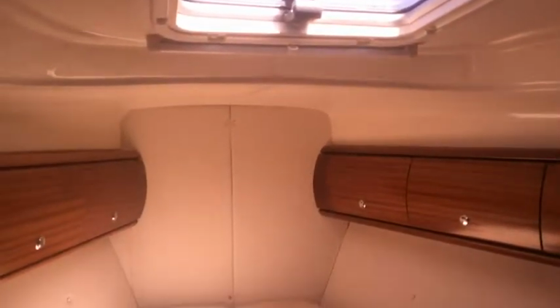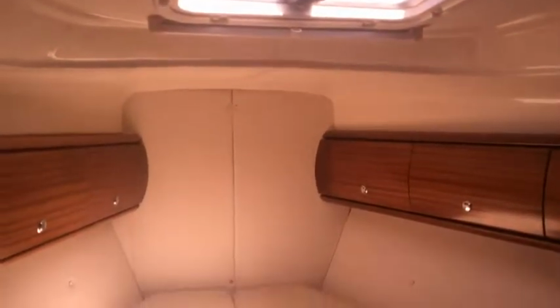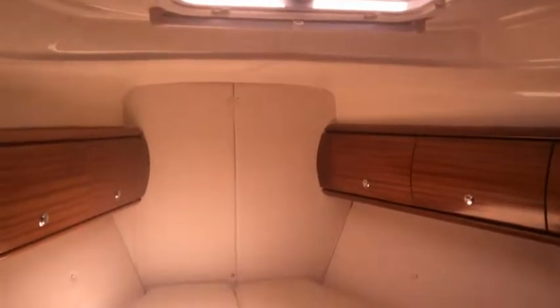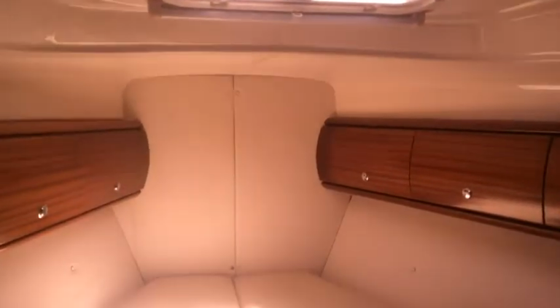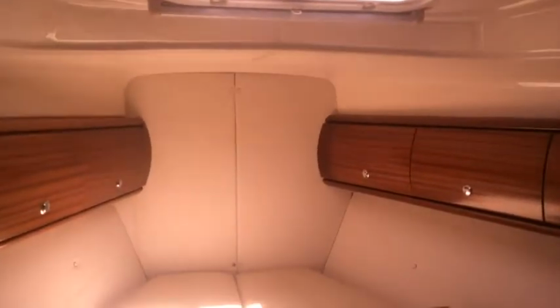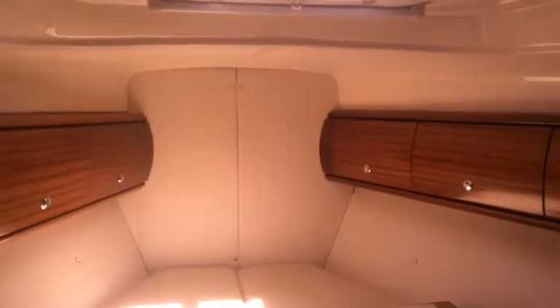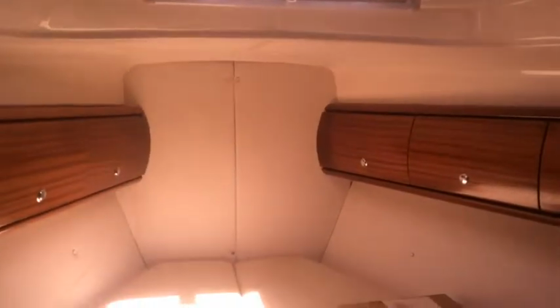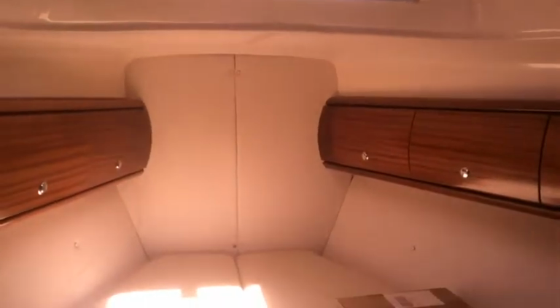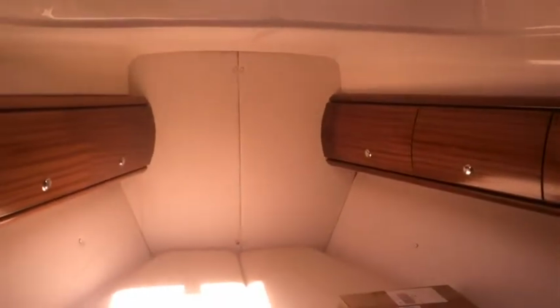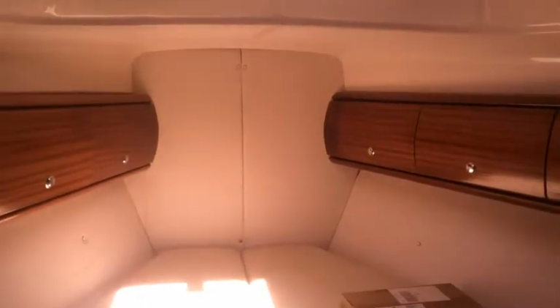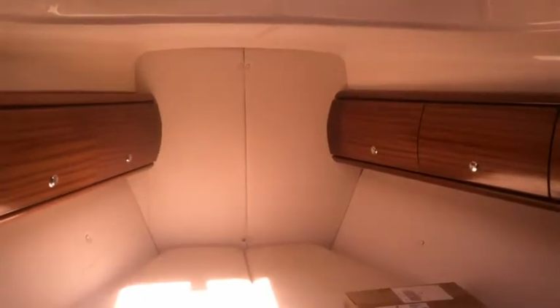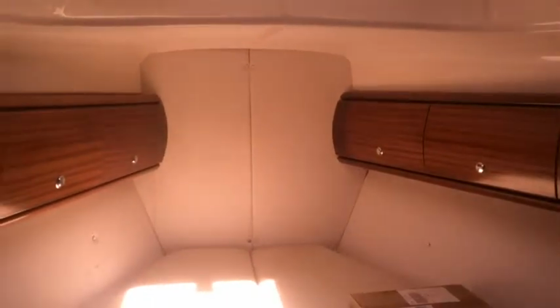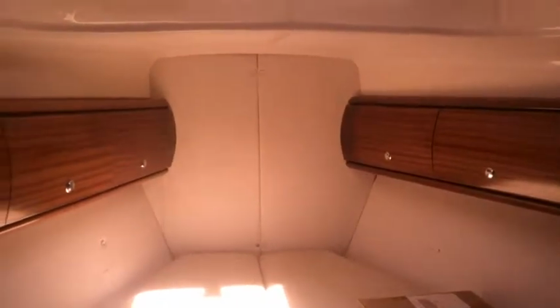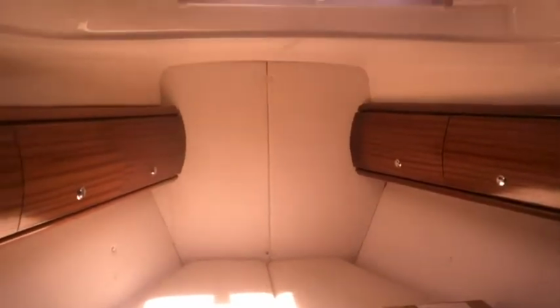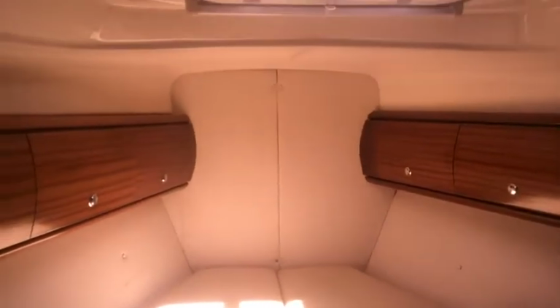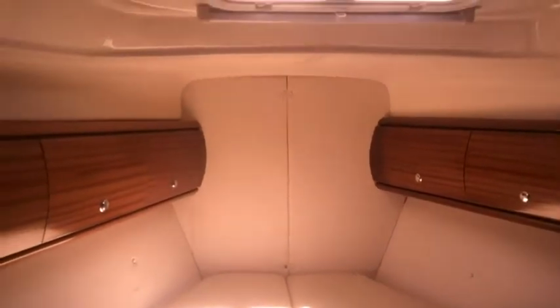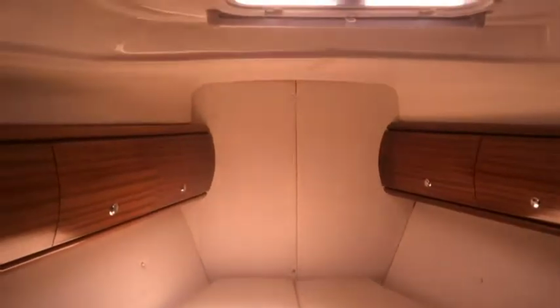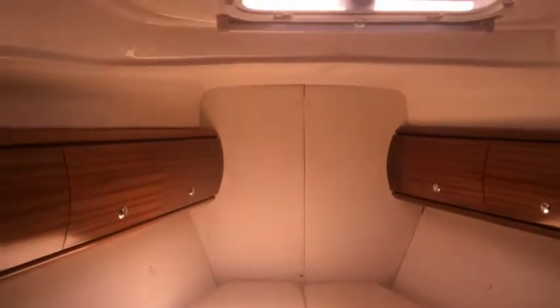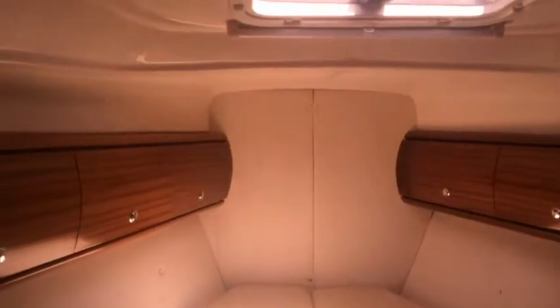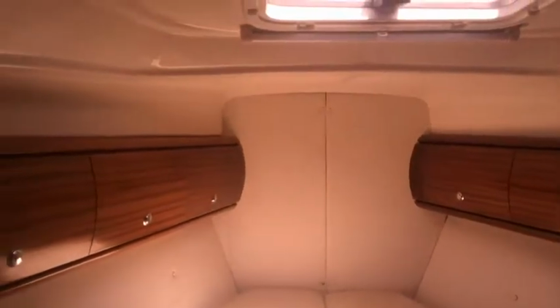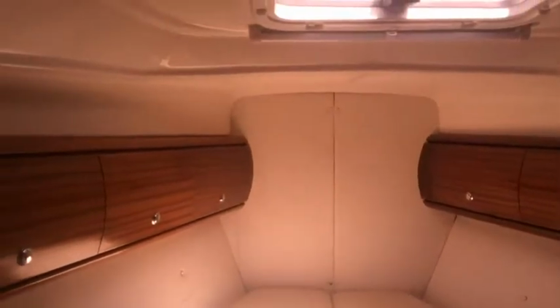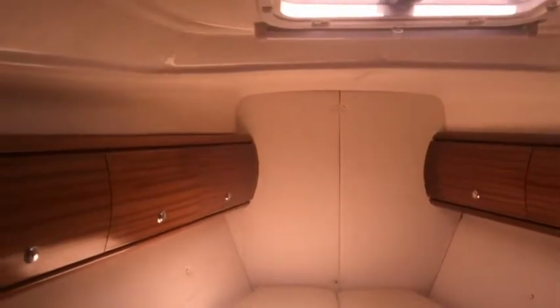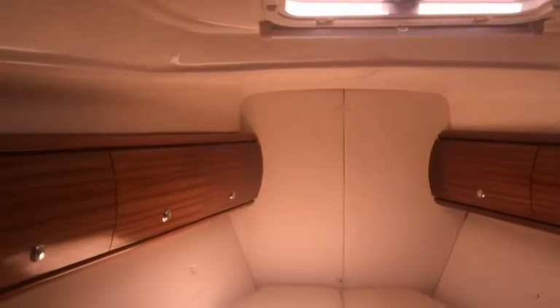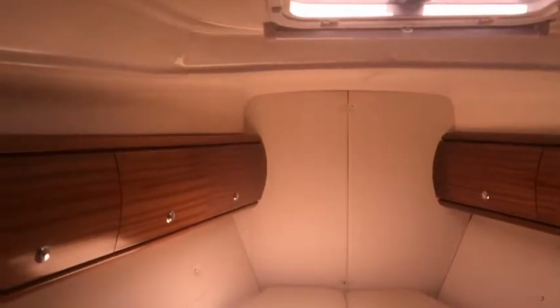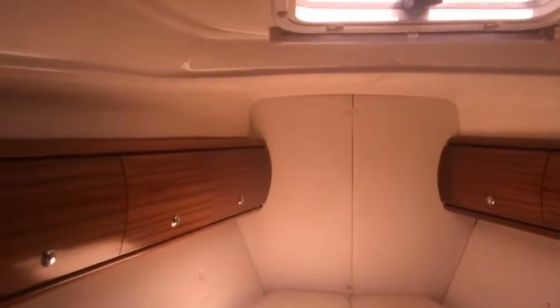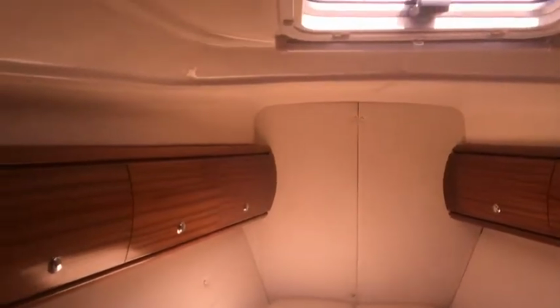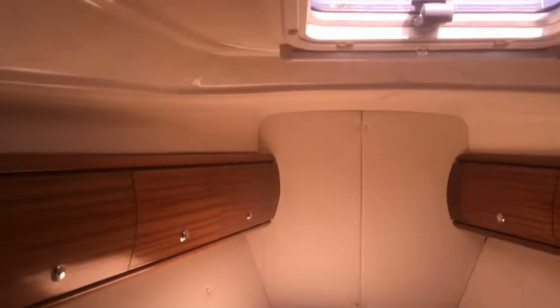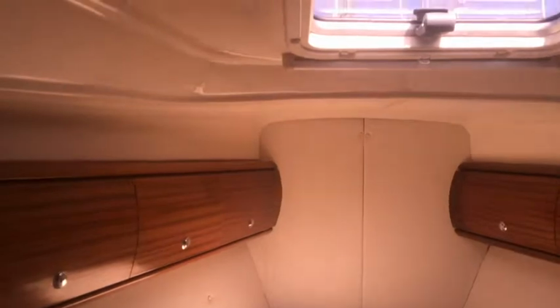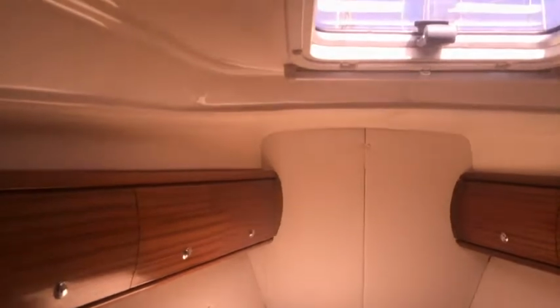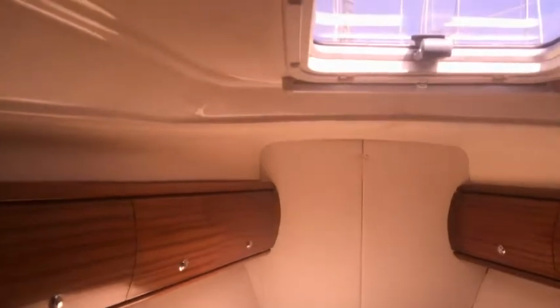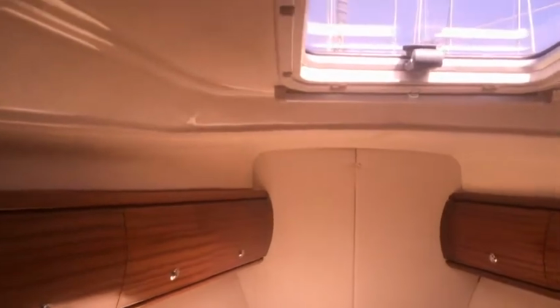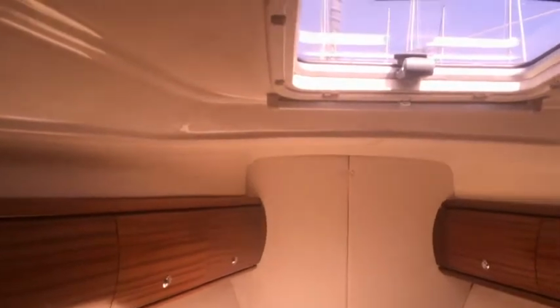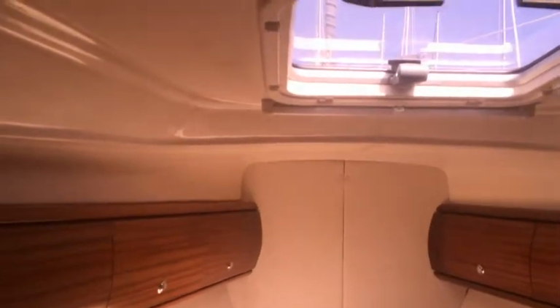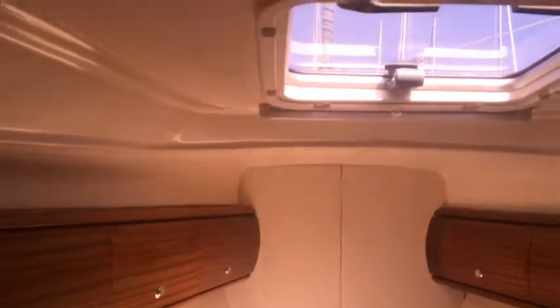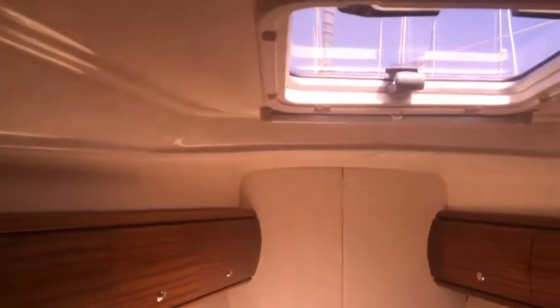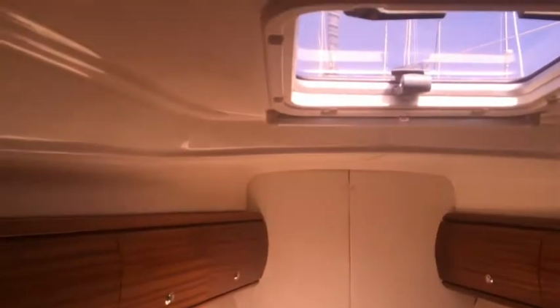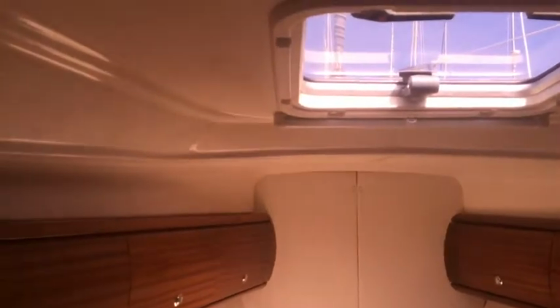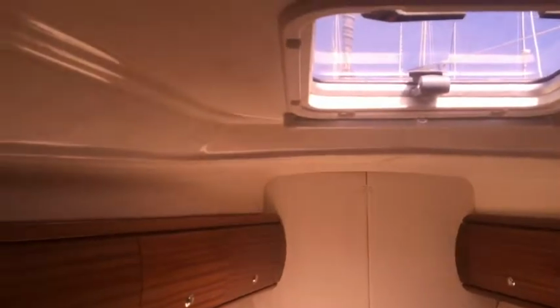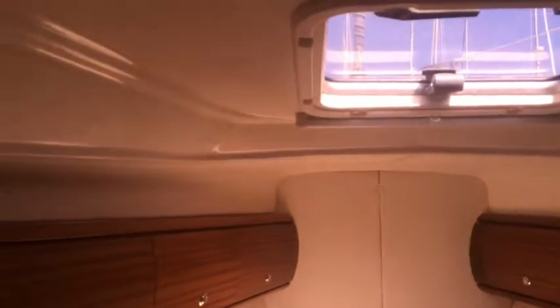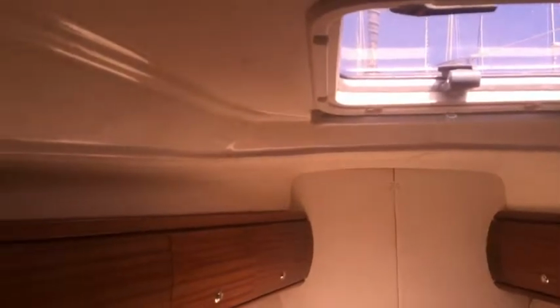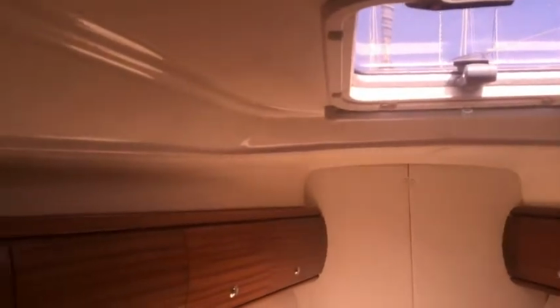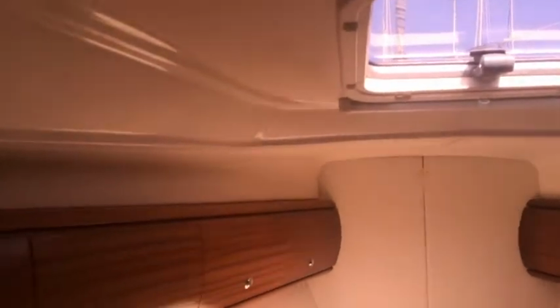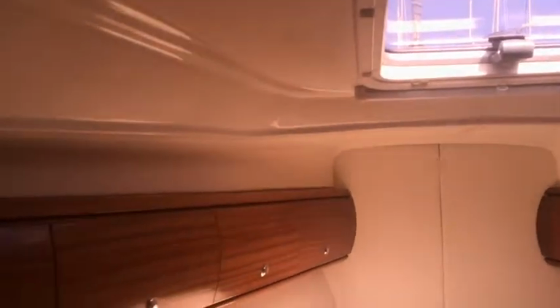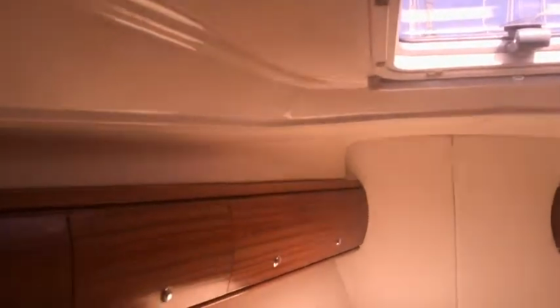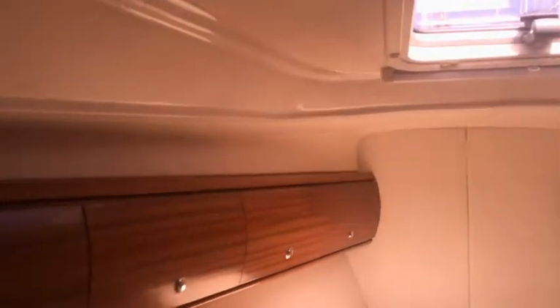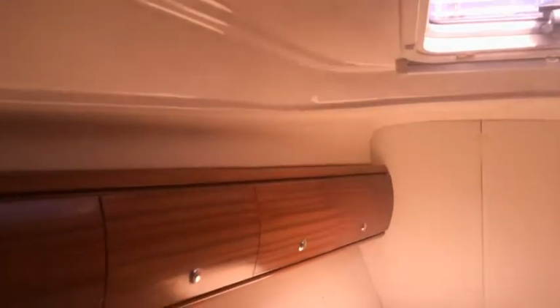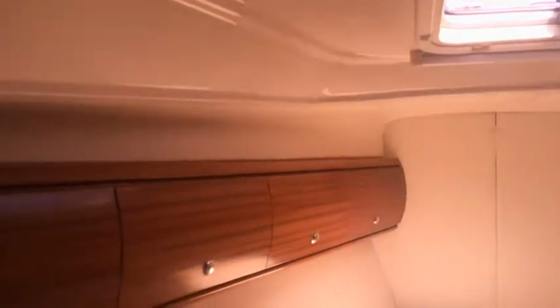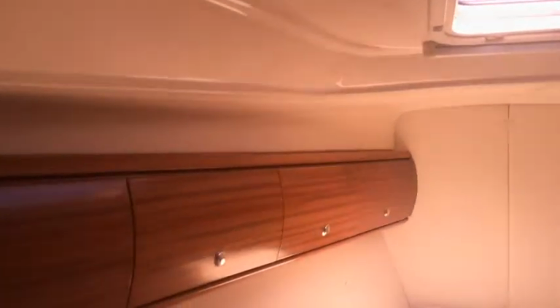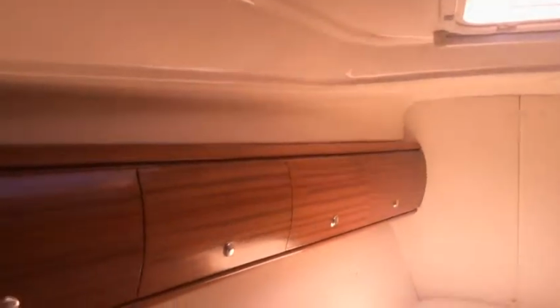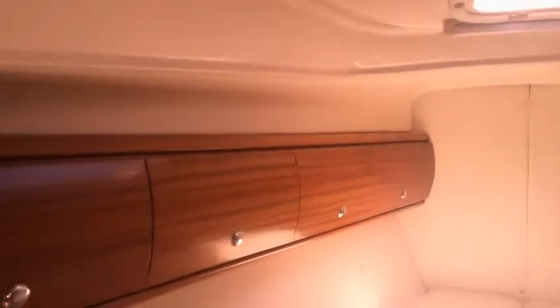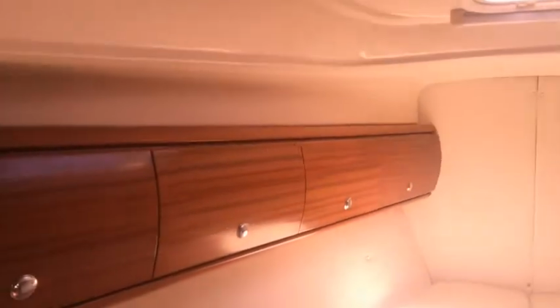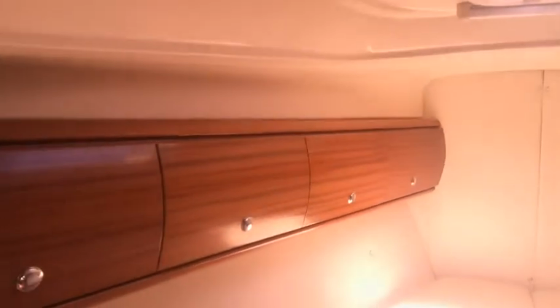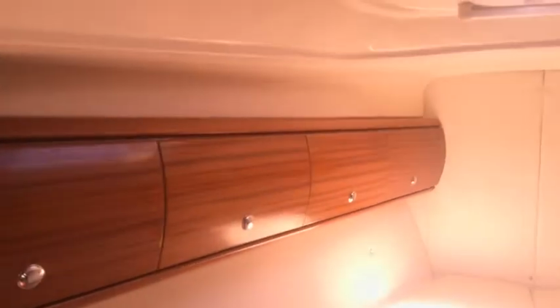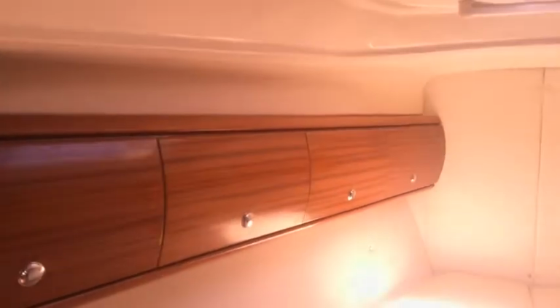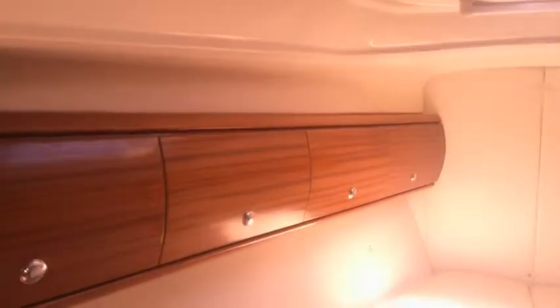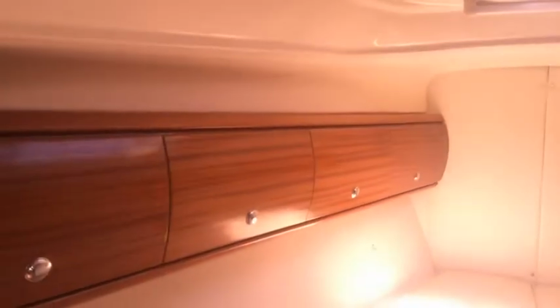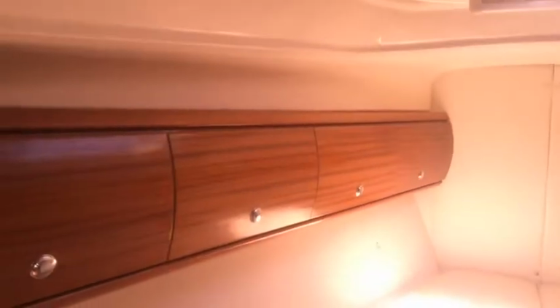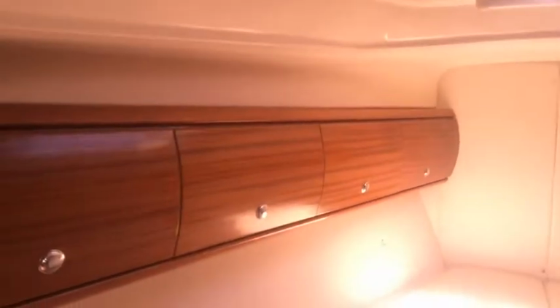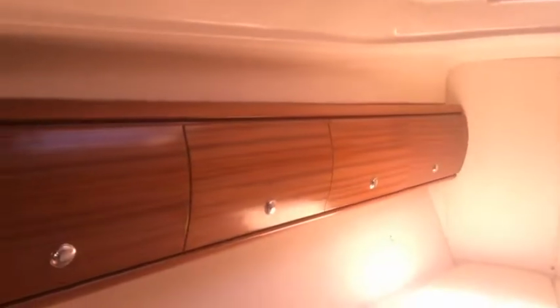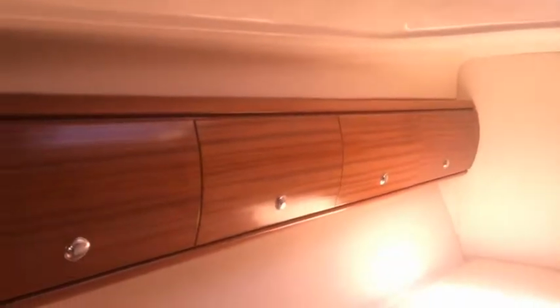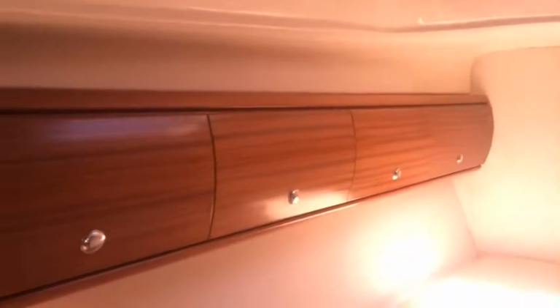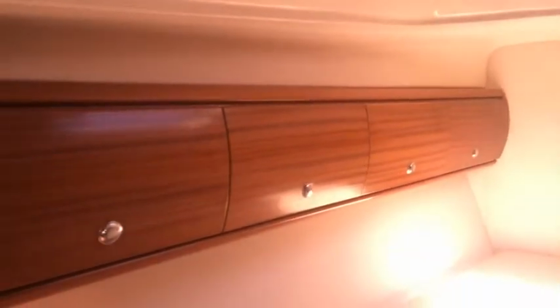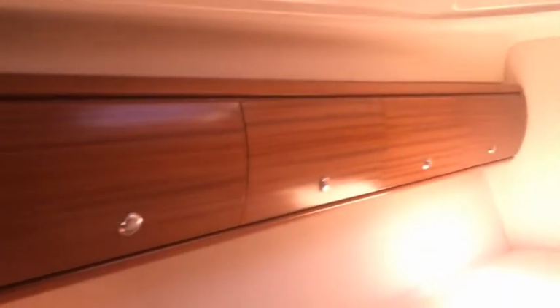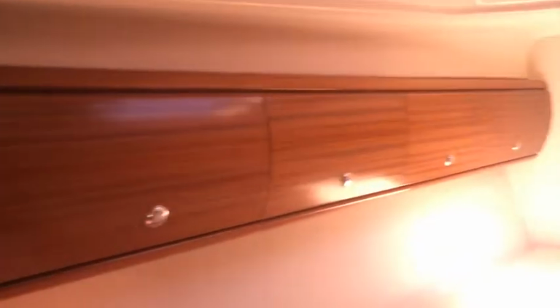Again, the forward cabin. Just a little bit more spacious and airy on the 41.